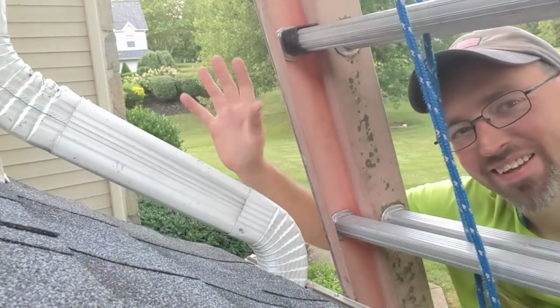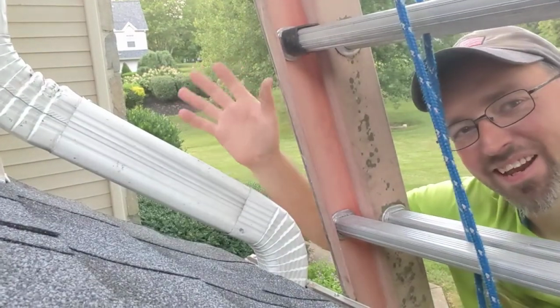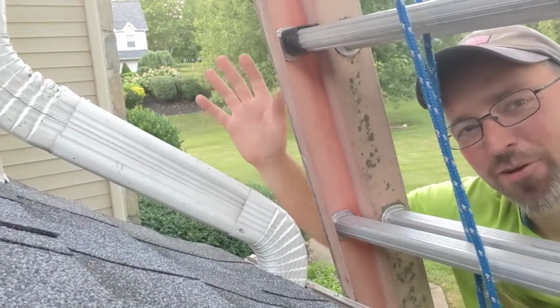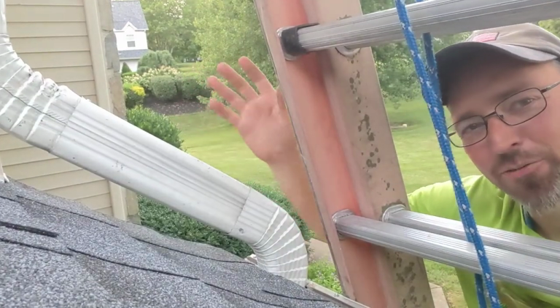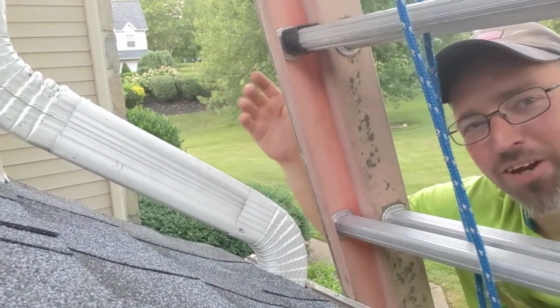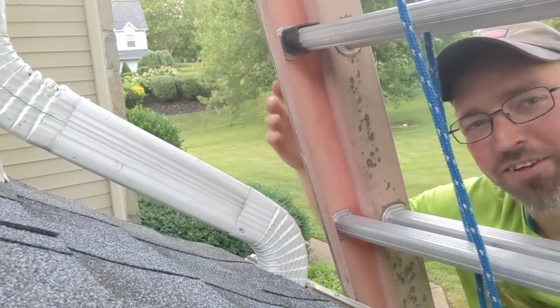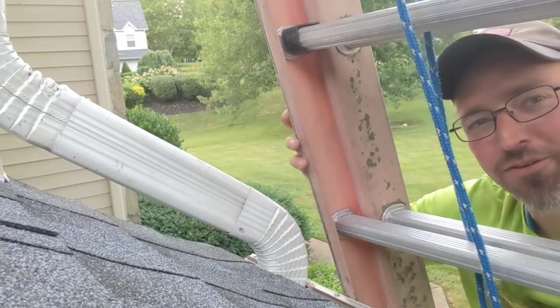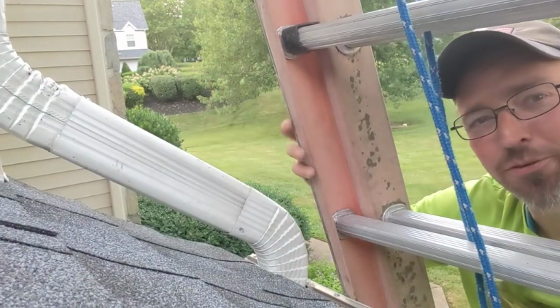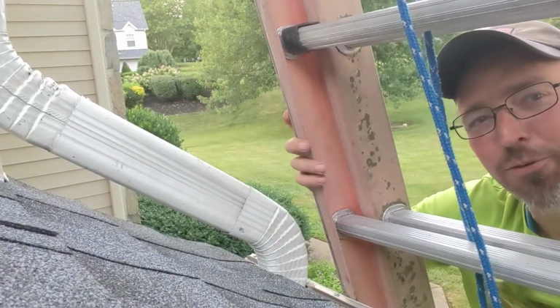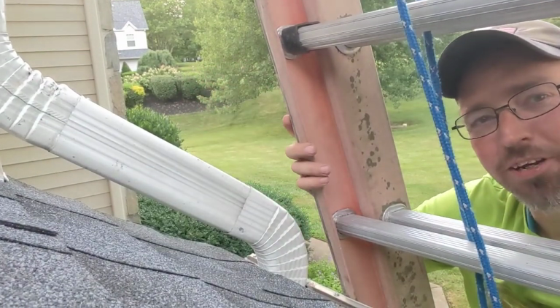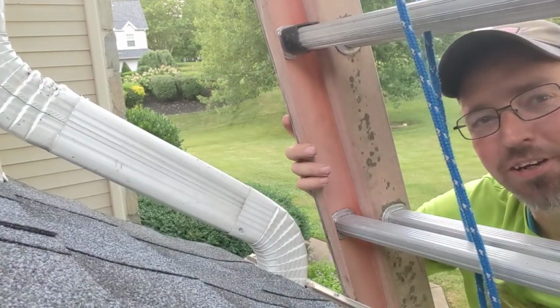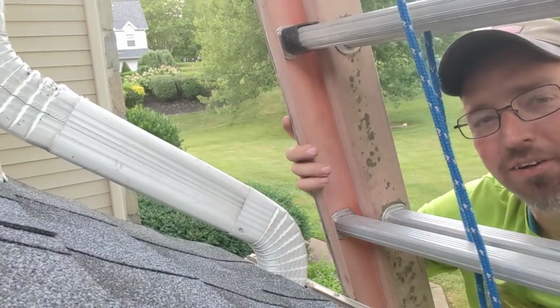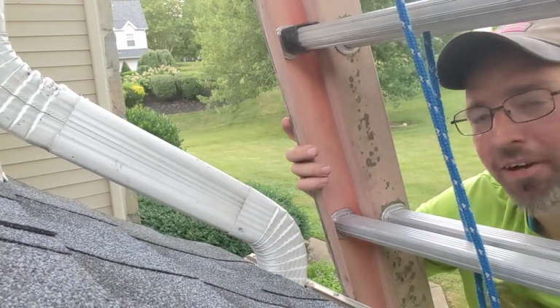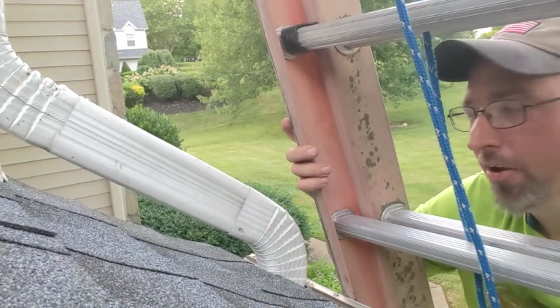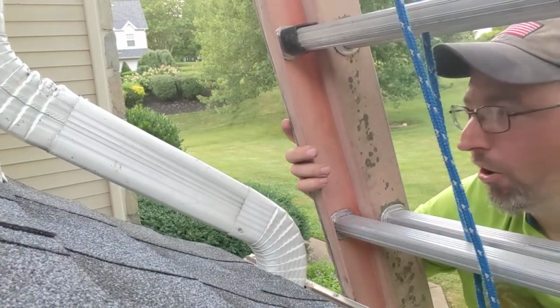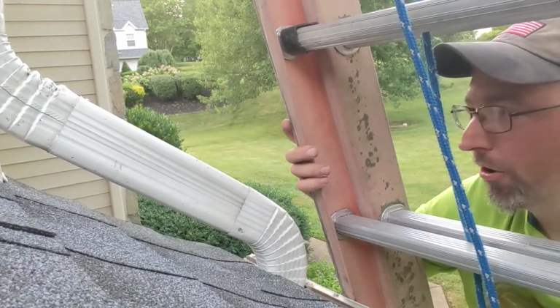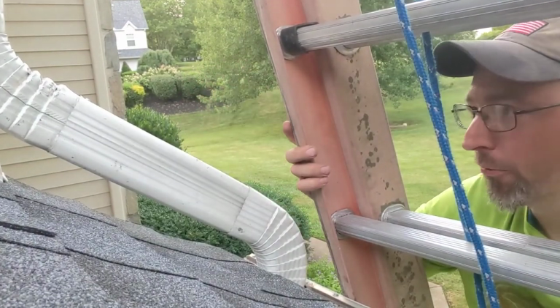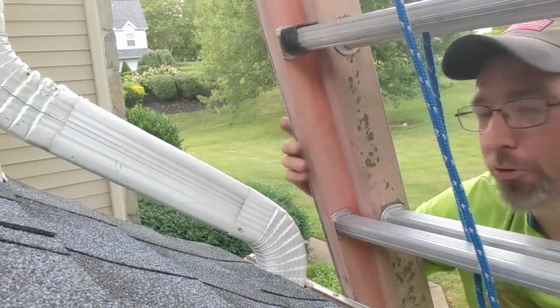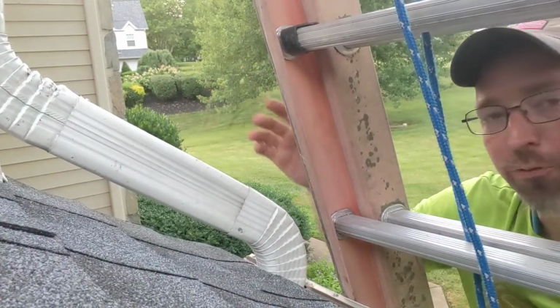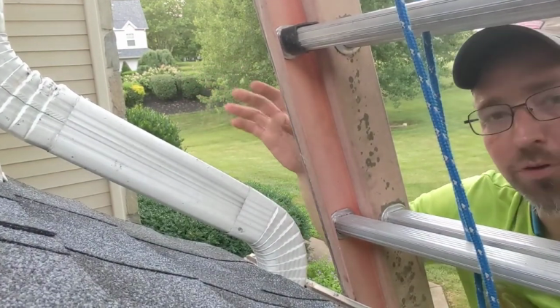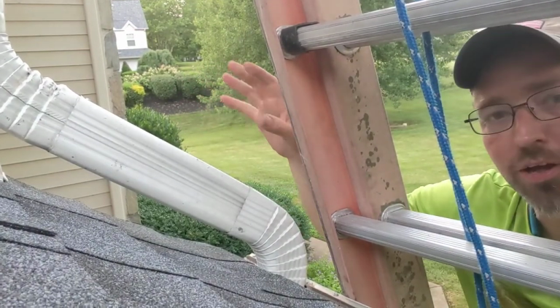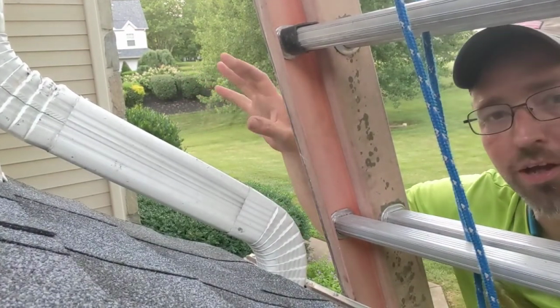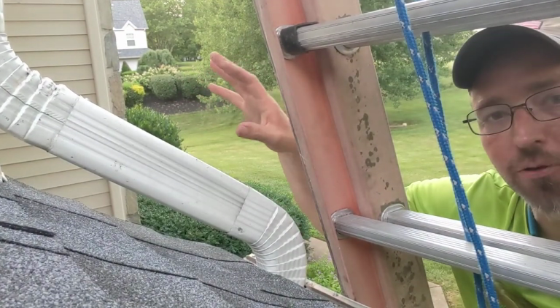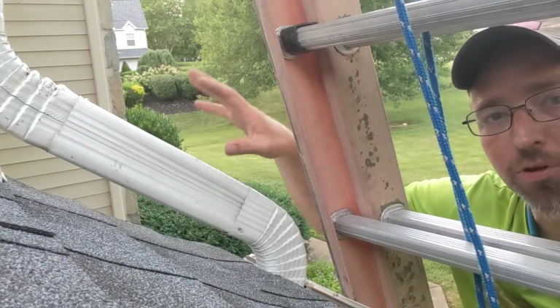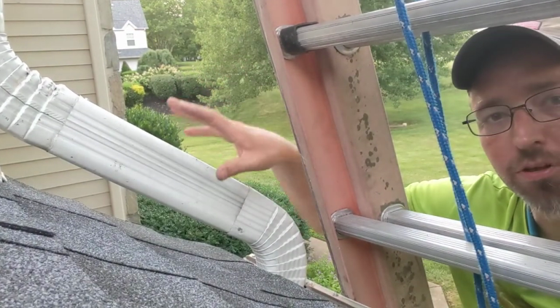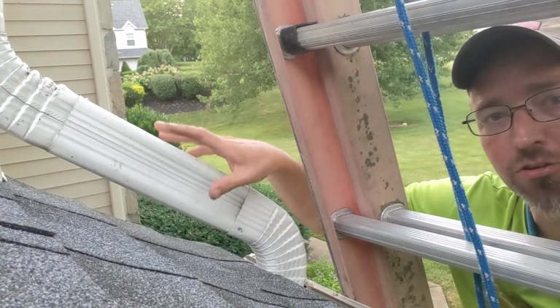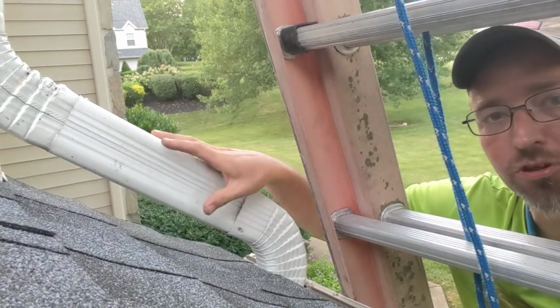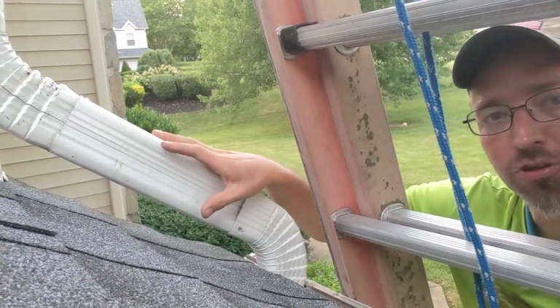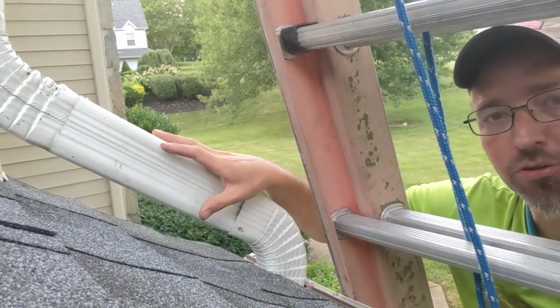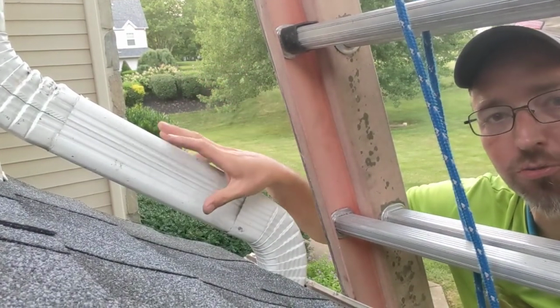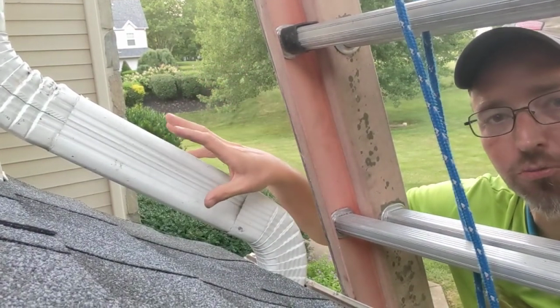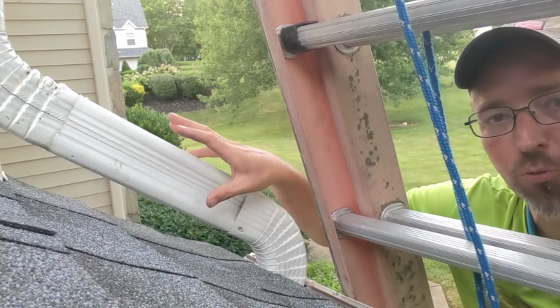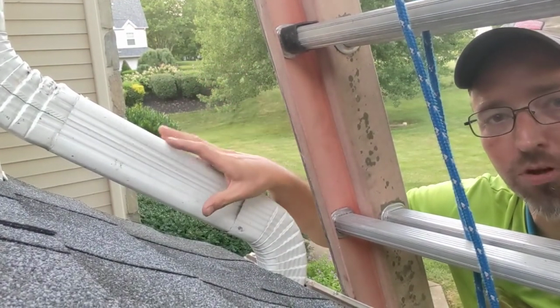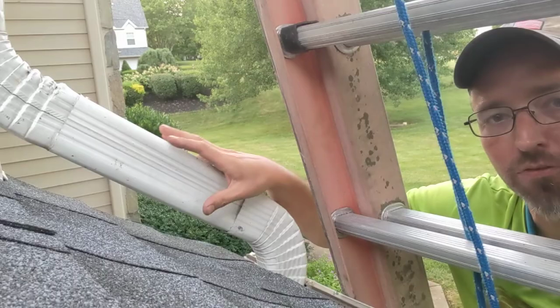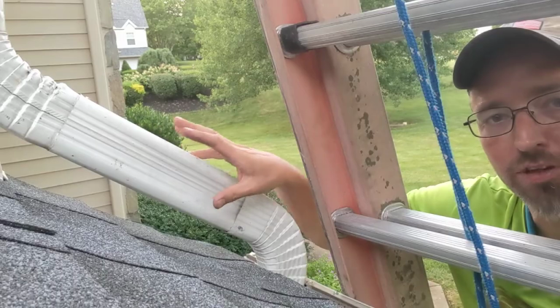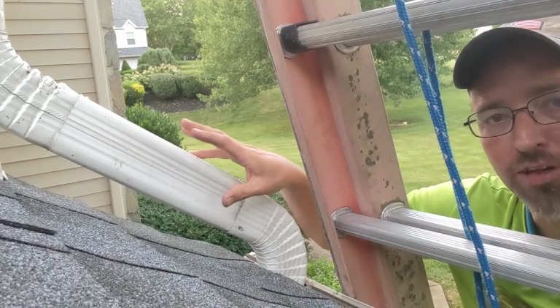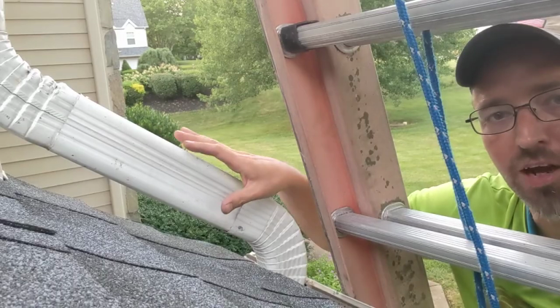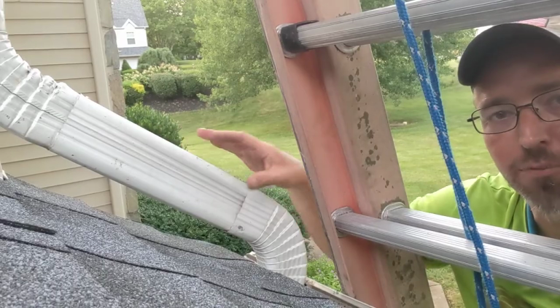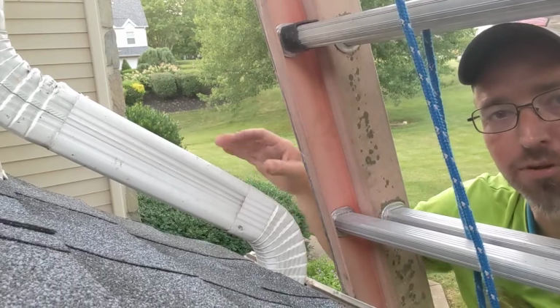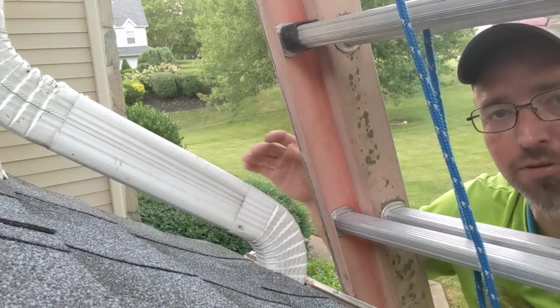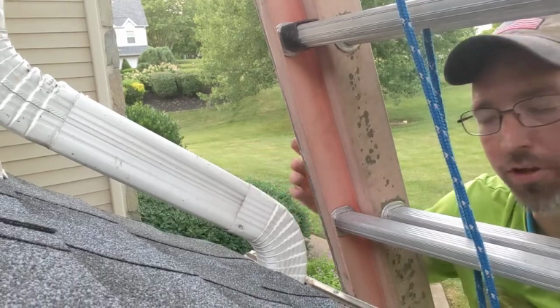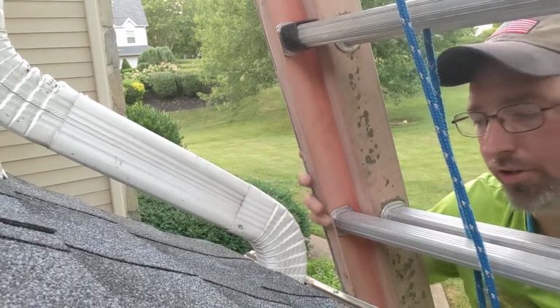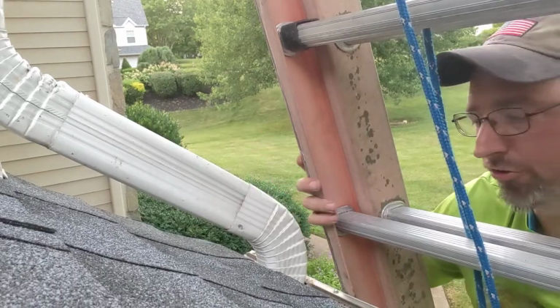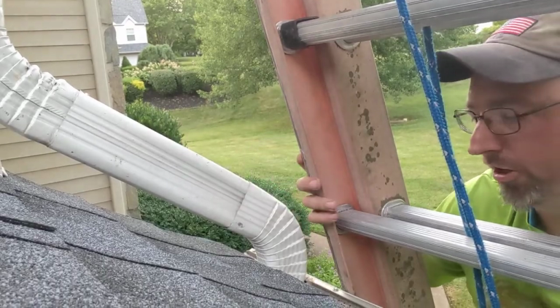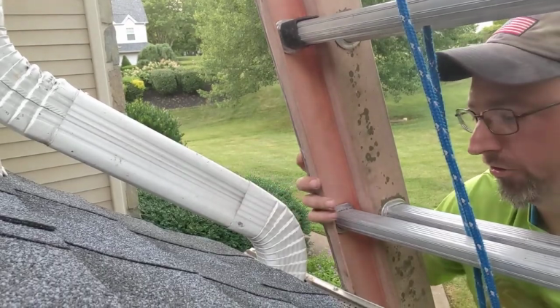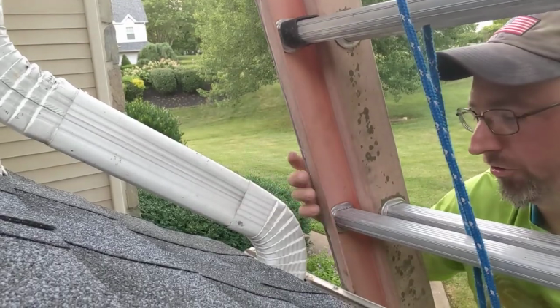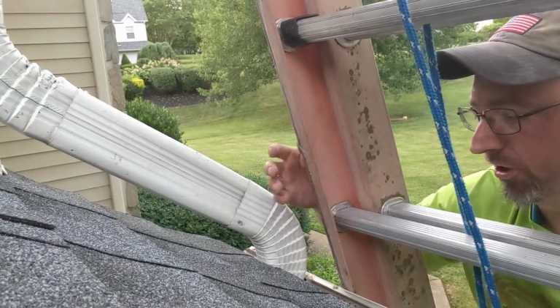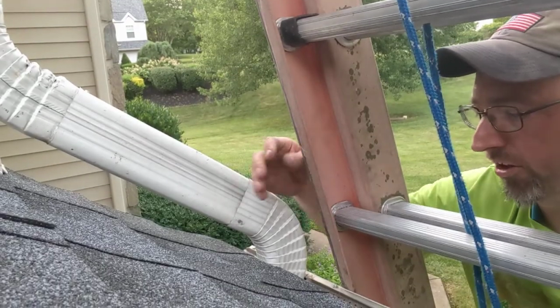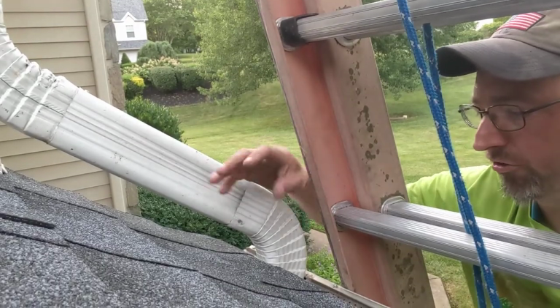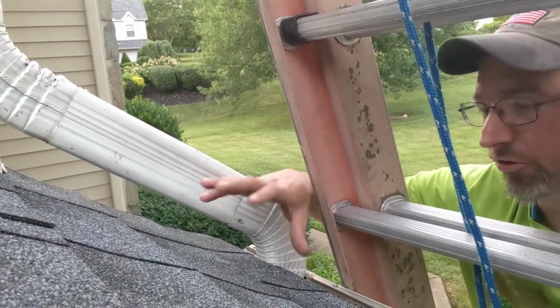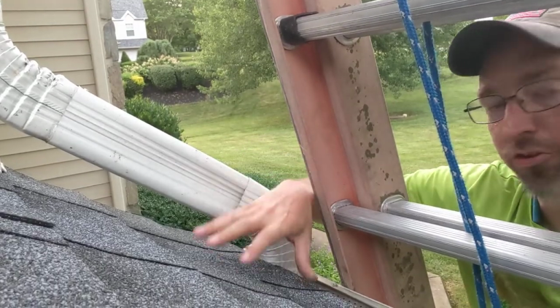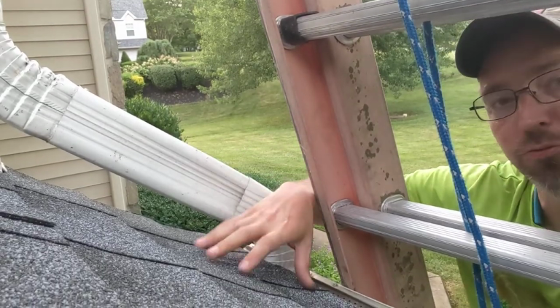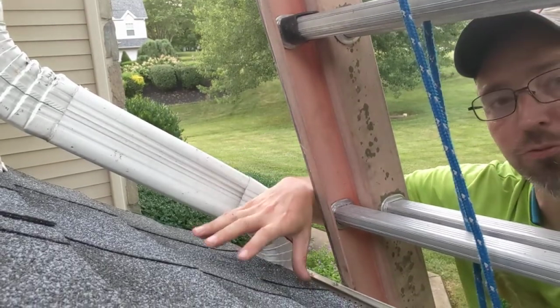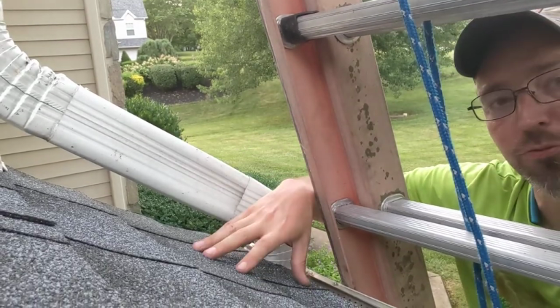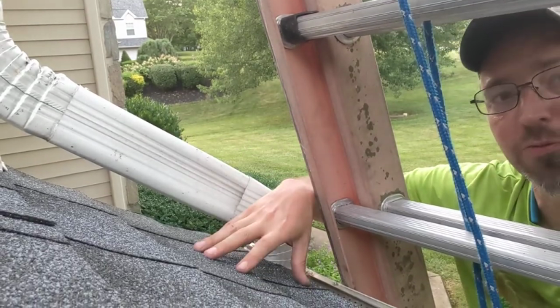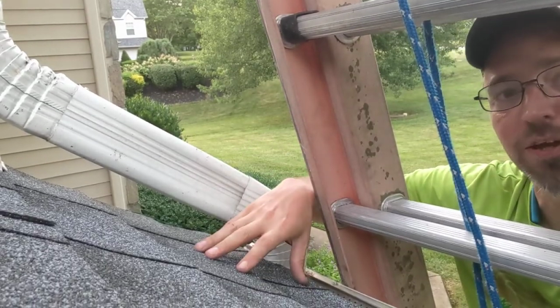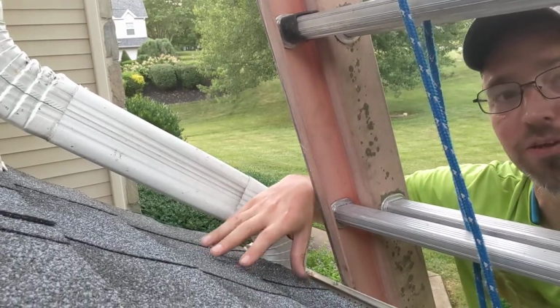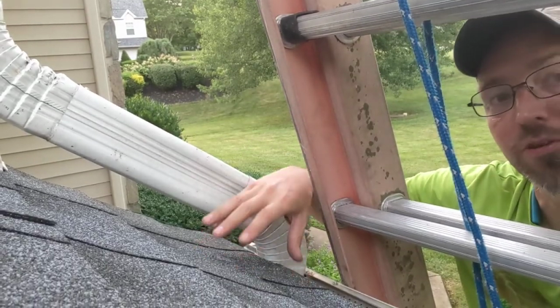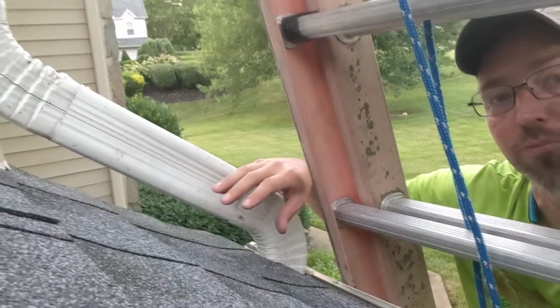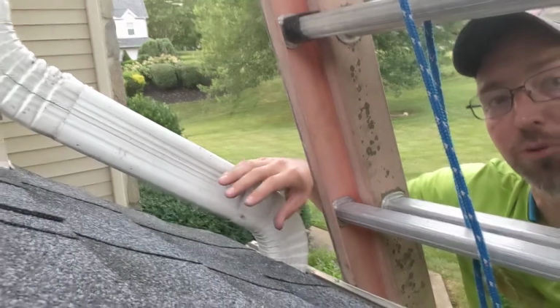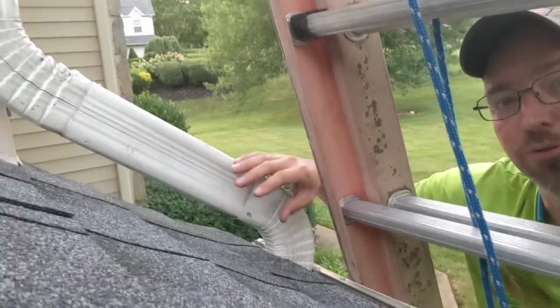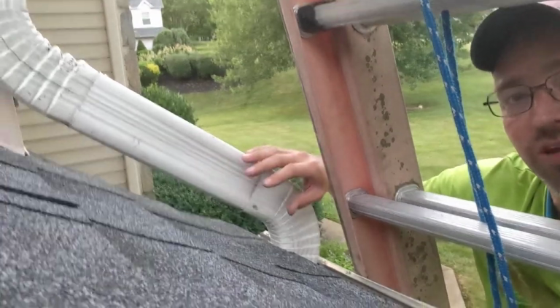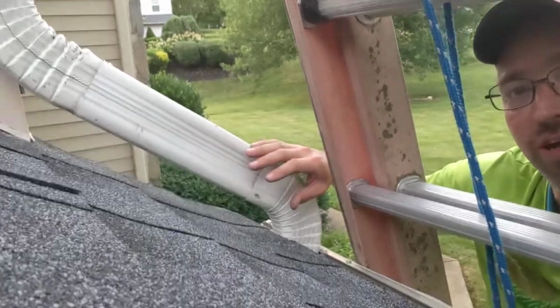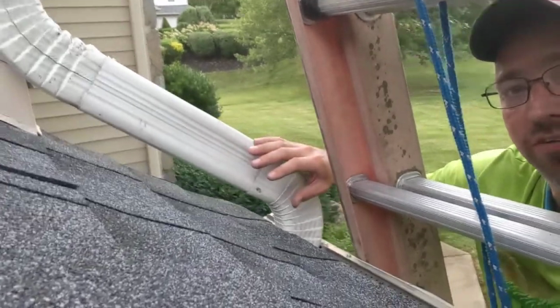Hello friends, Drew here, on a roof. I wanted to show you one of the common challenges — and actually on this roof we found this on both sides.